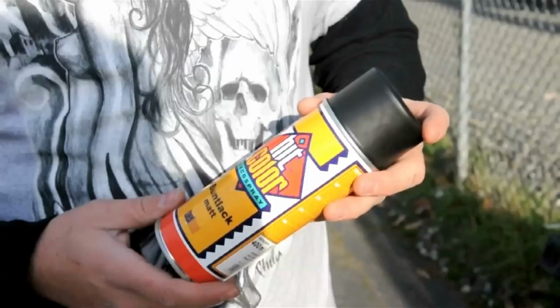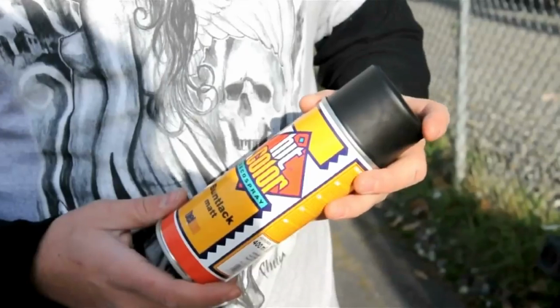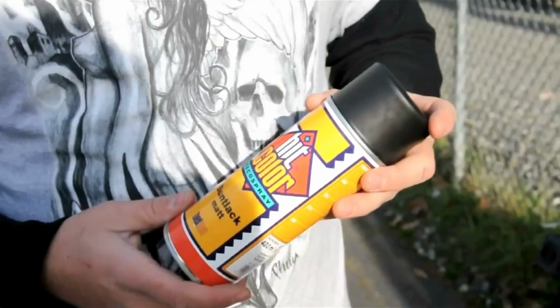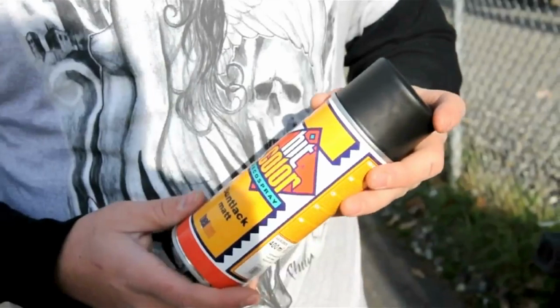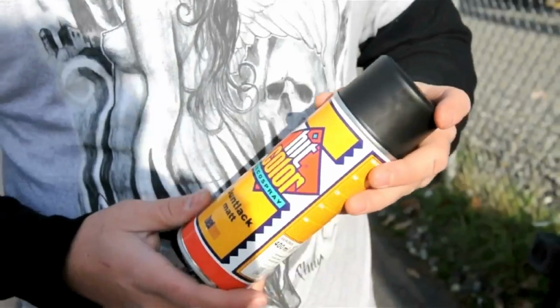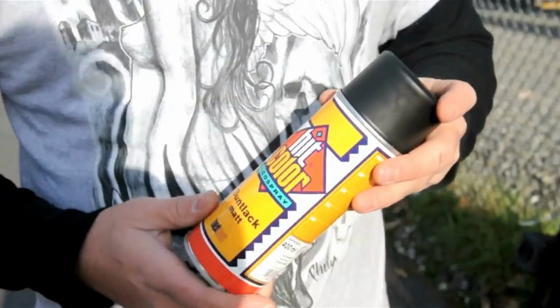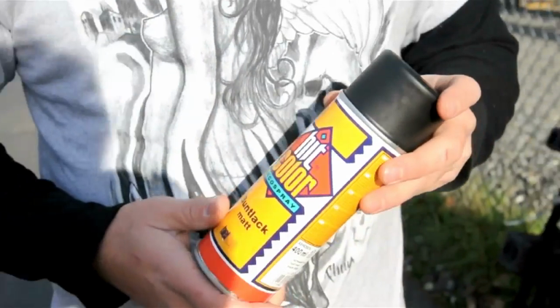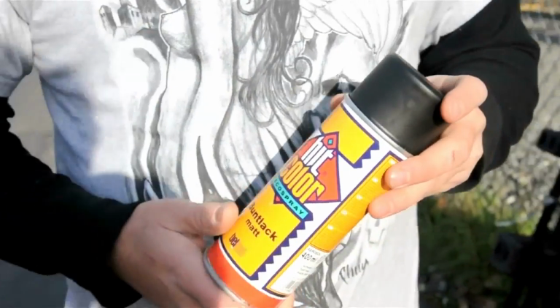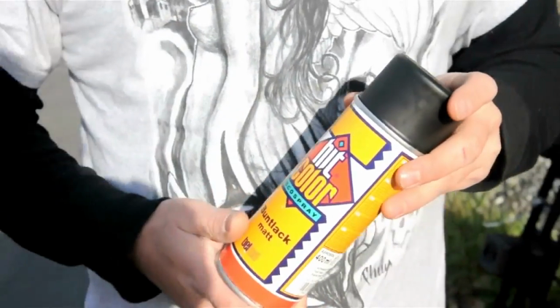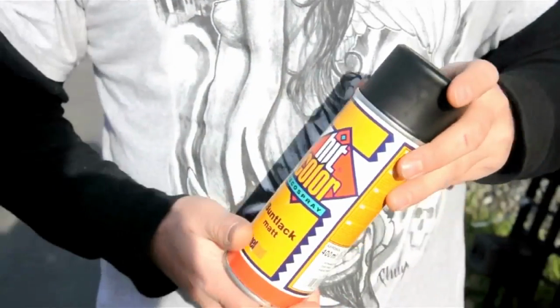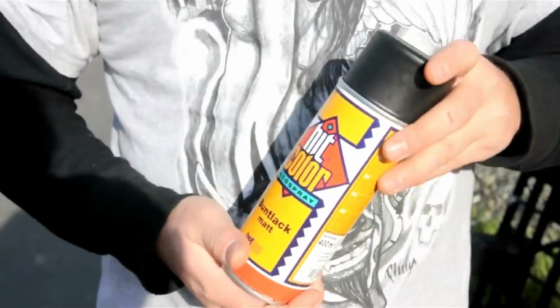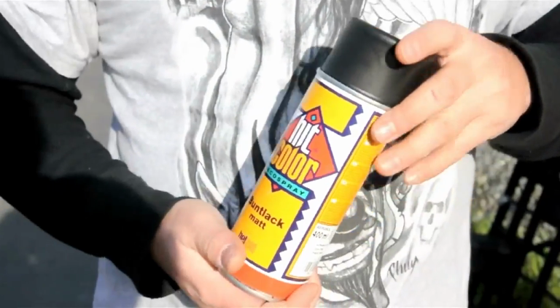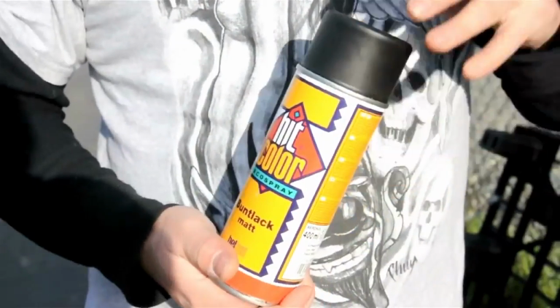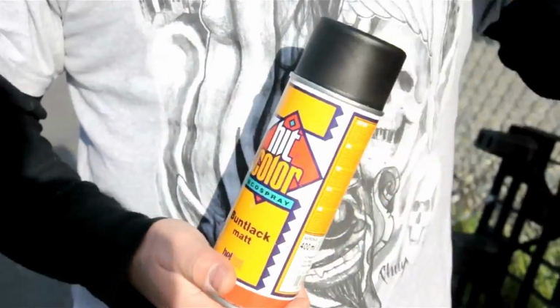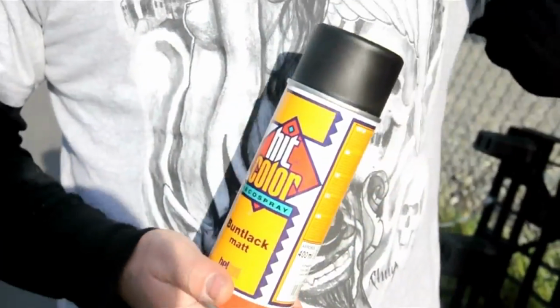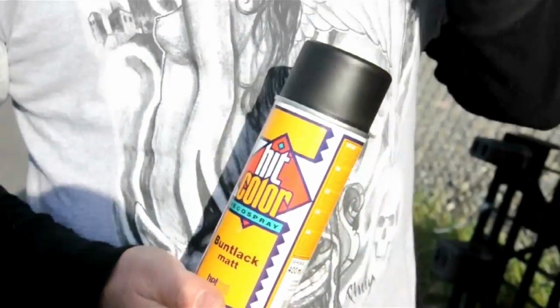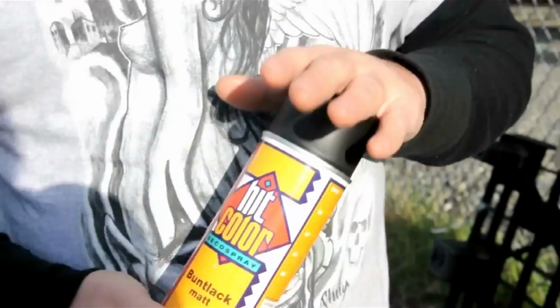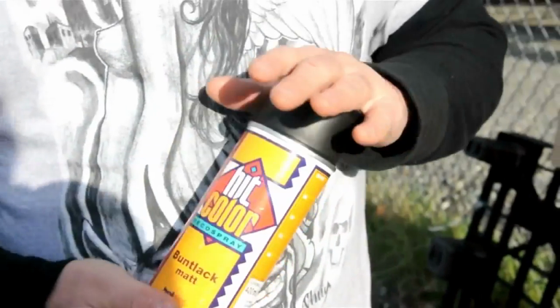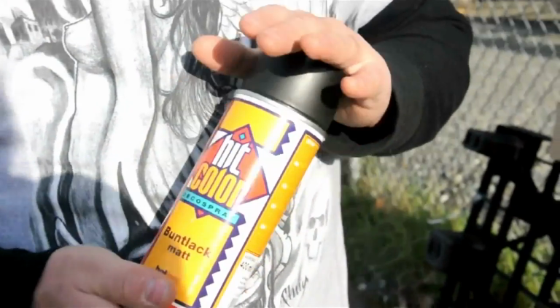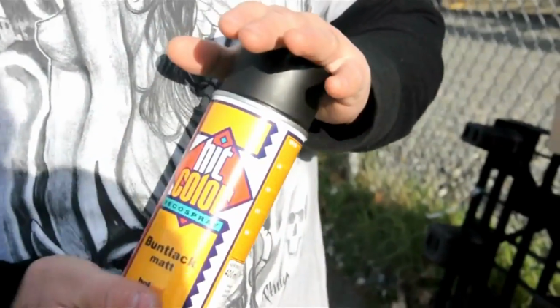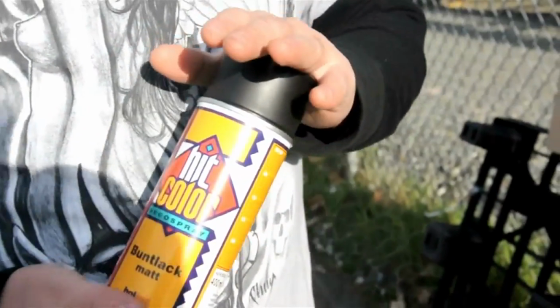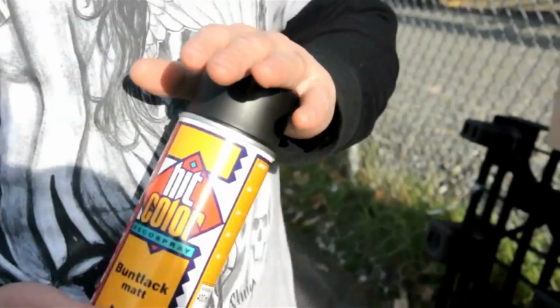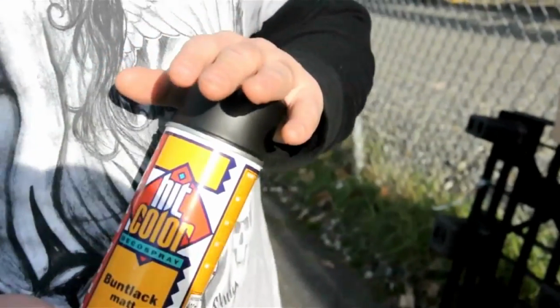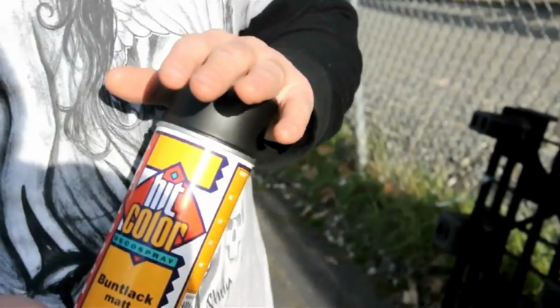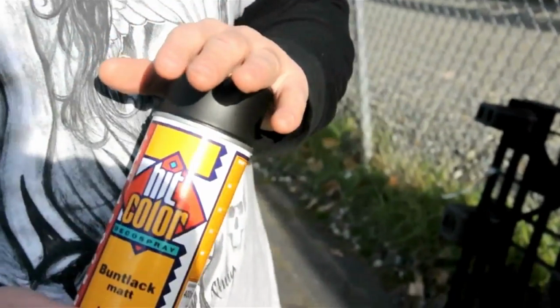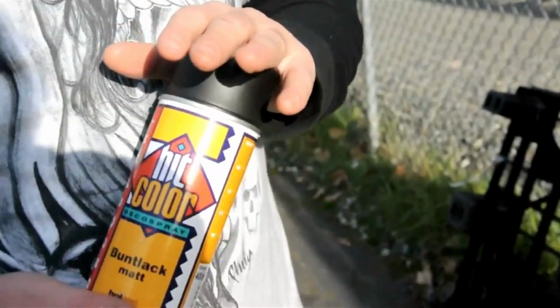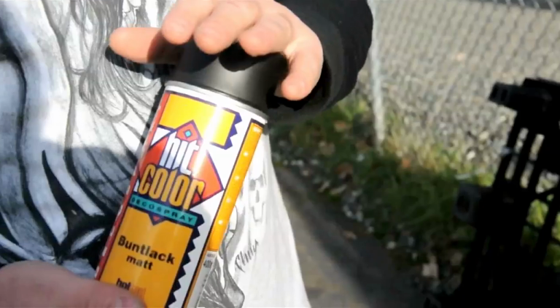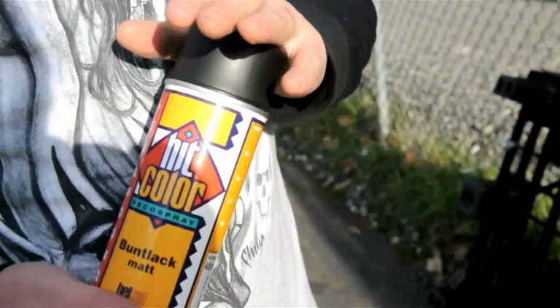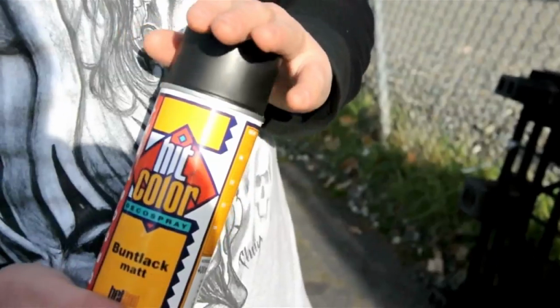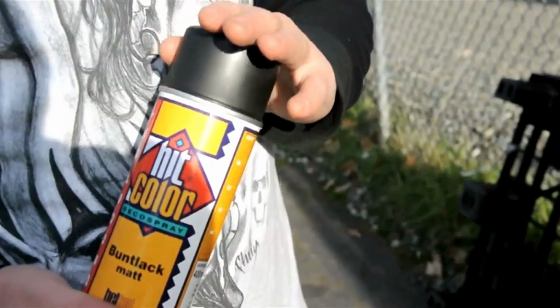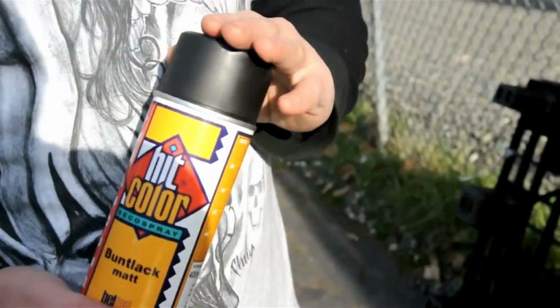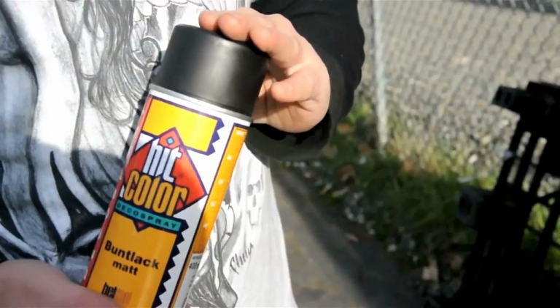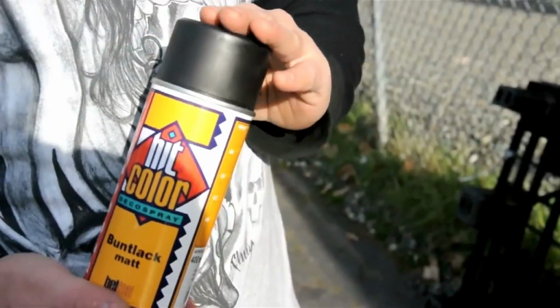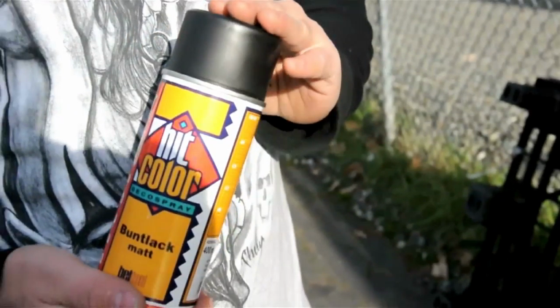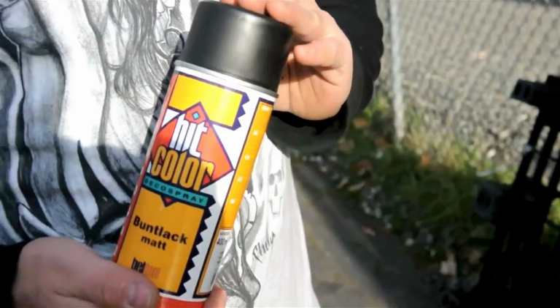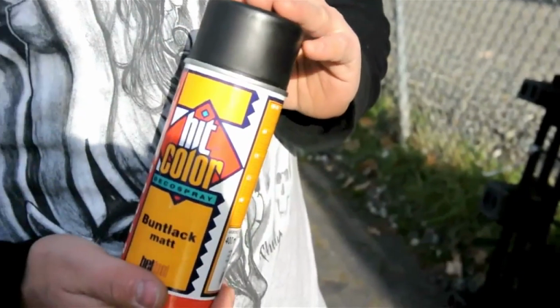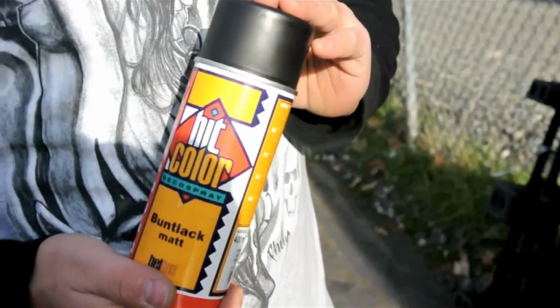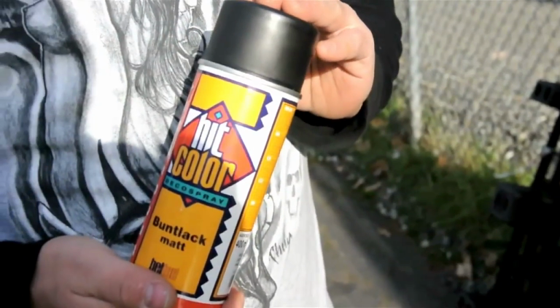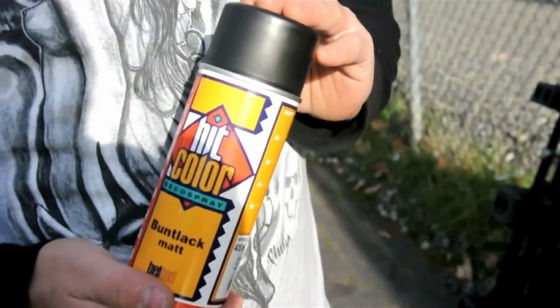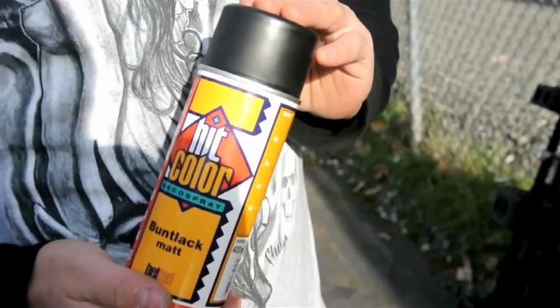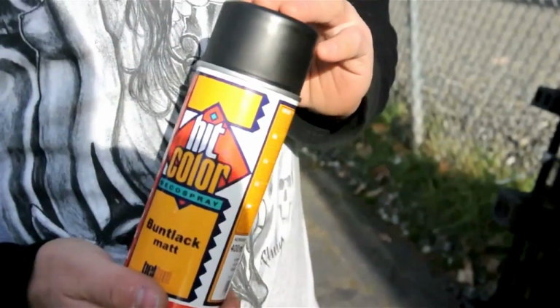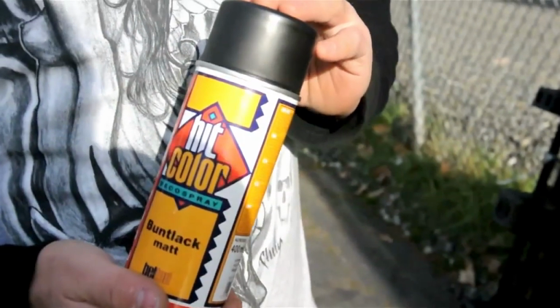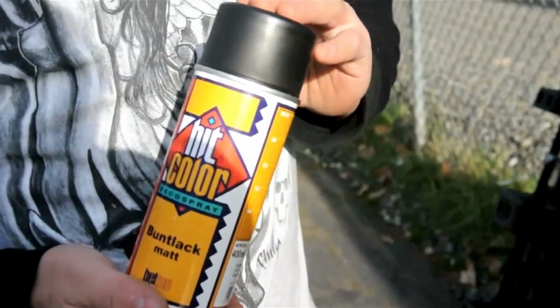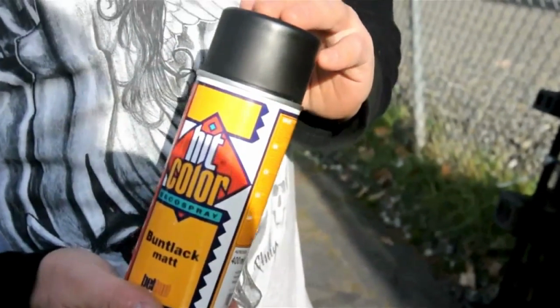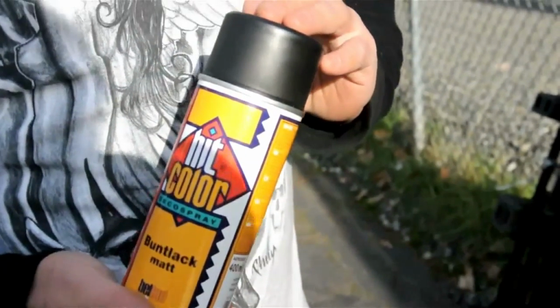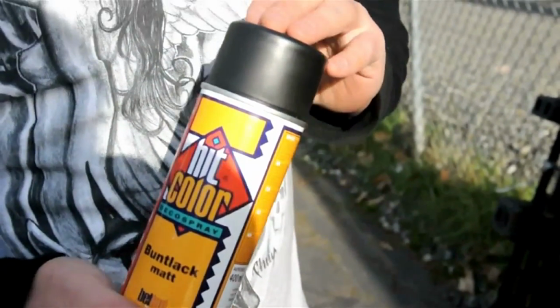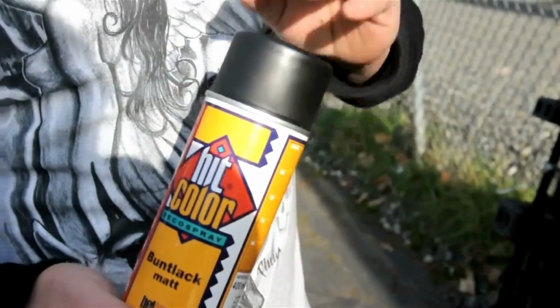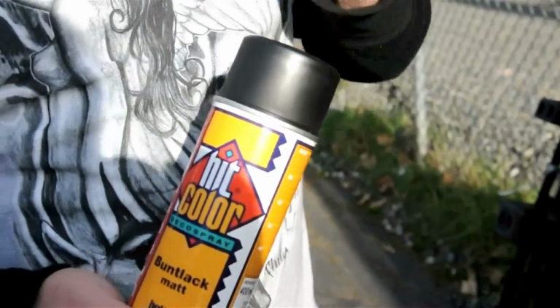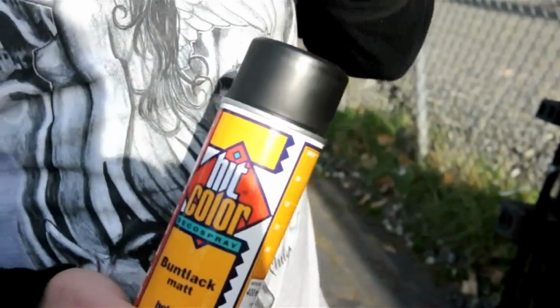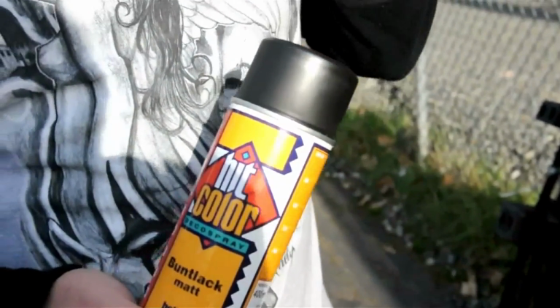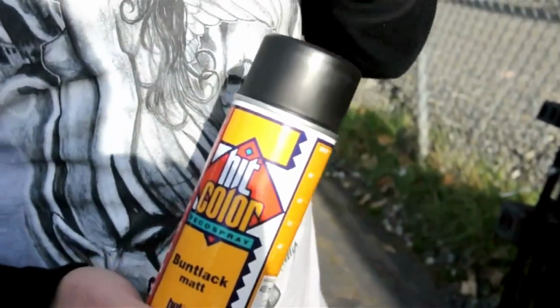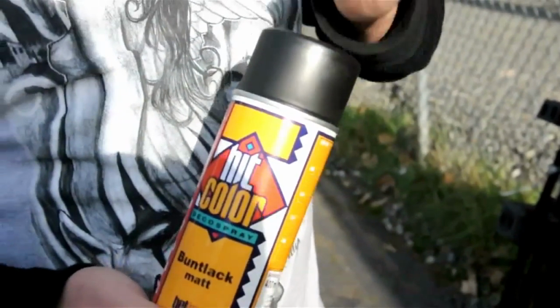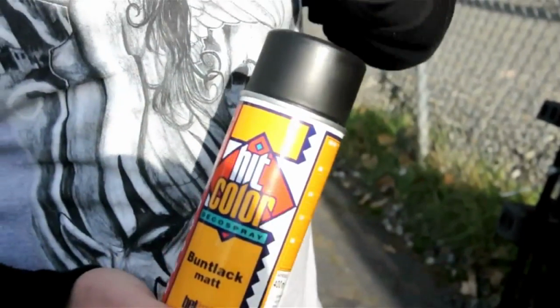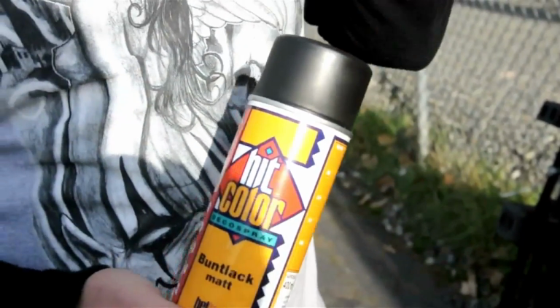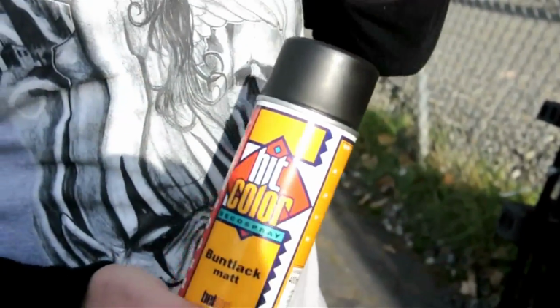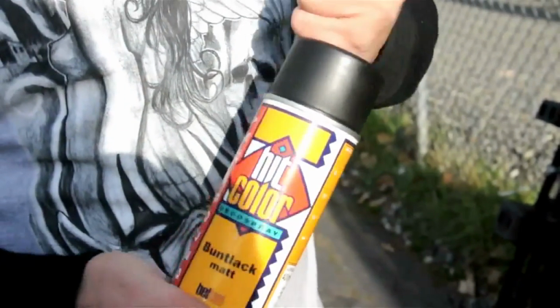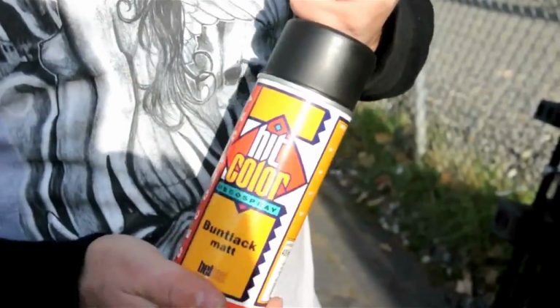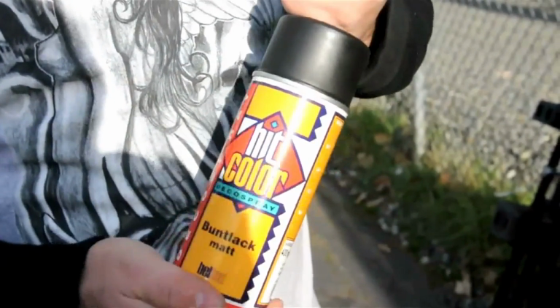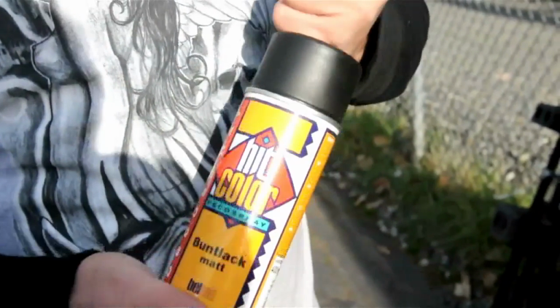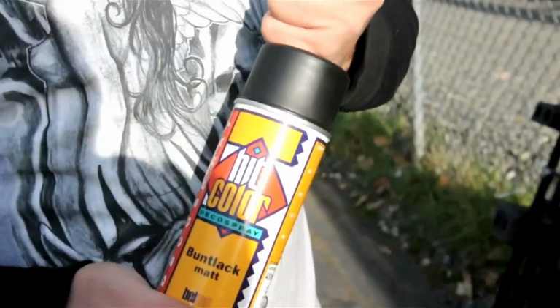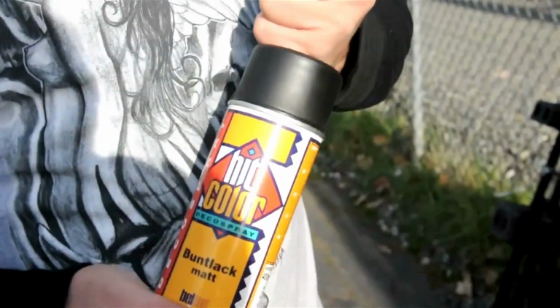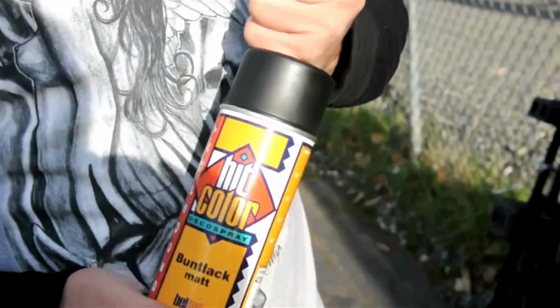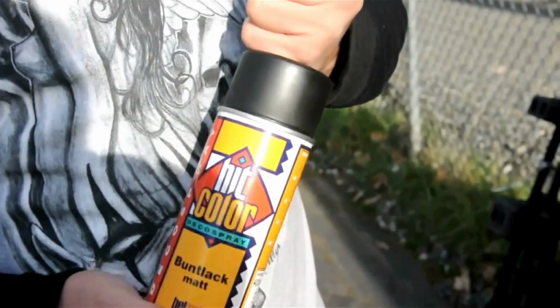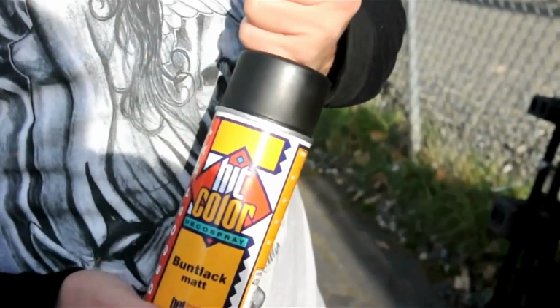Yo, what's up man? We're back again, back again. Christmas is crazy, times are fun. But anyways, we got a new paint here for you guys.